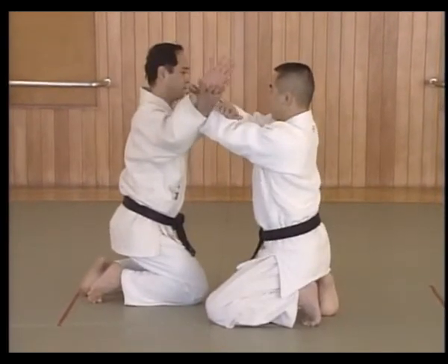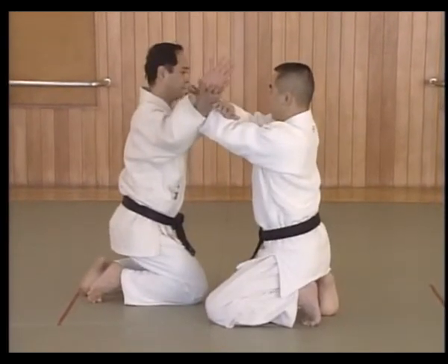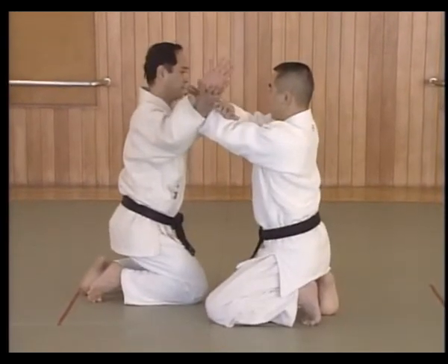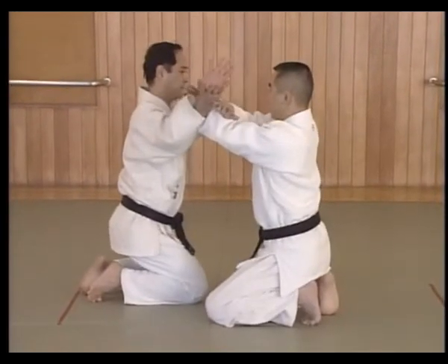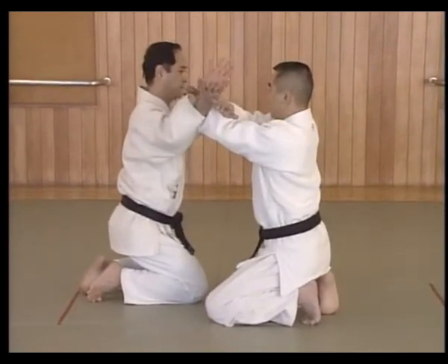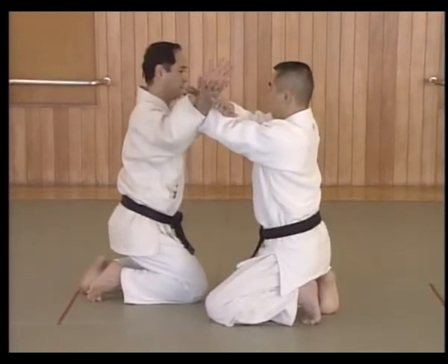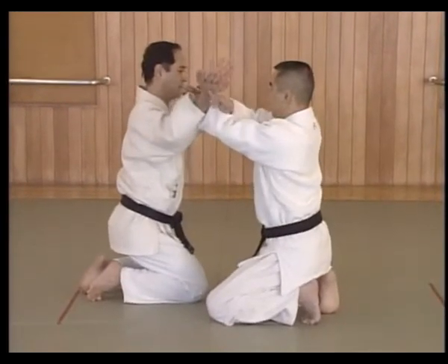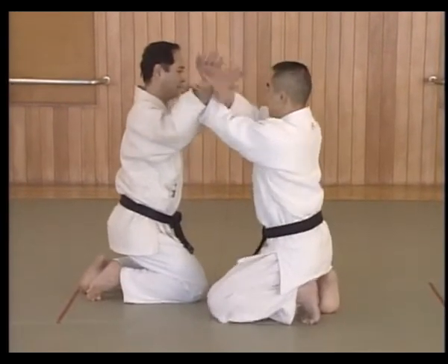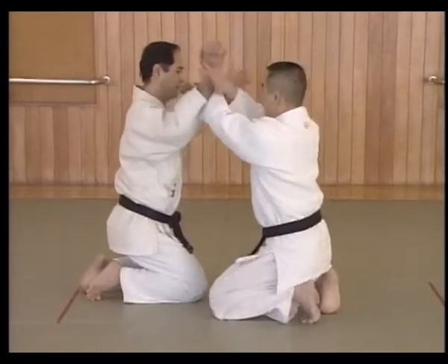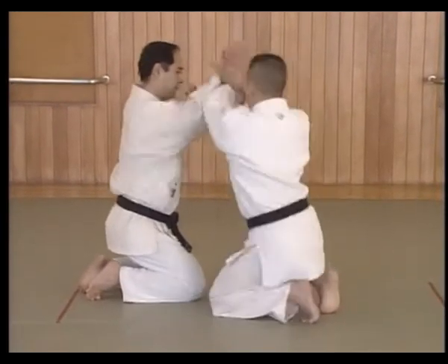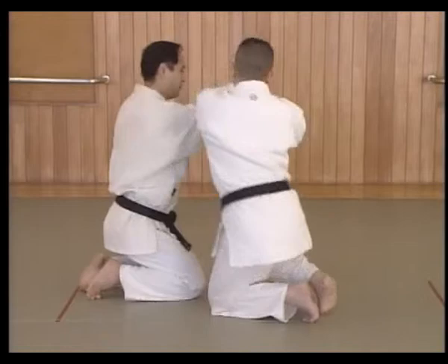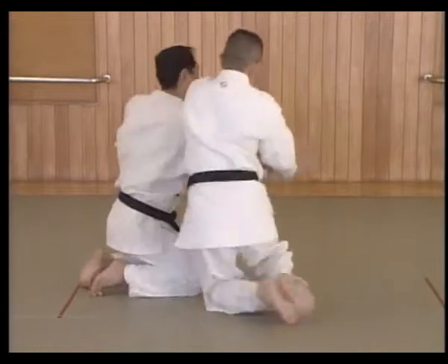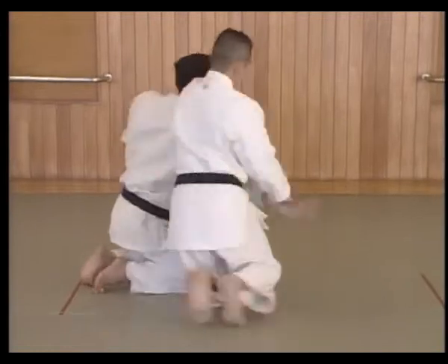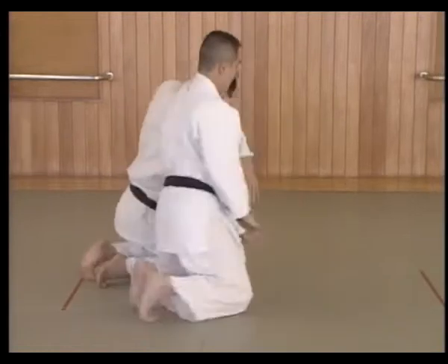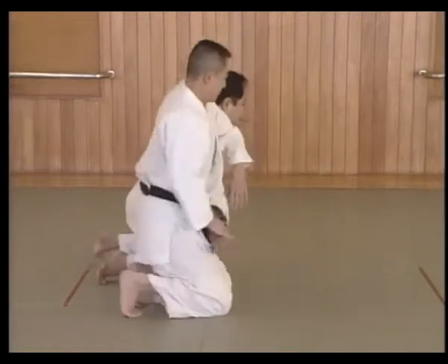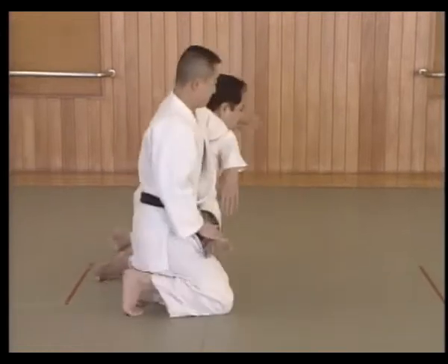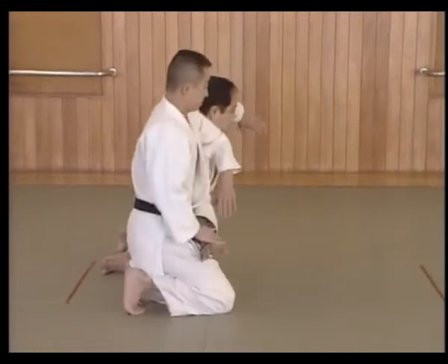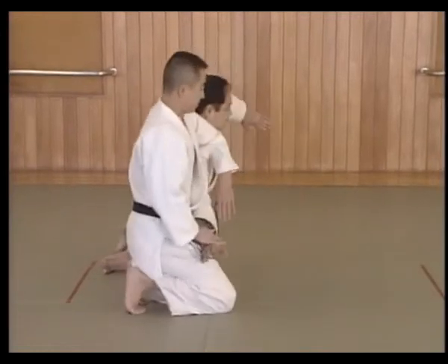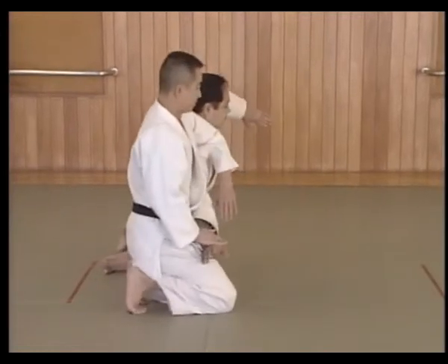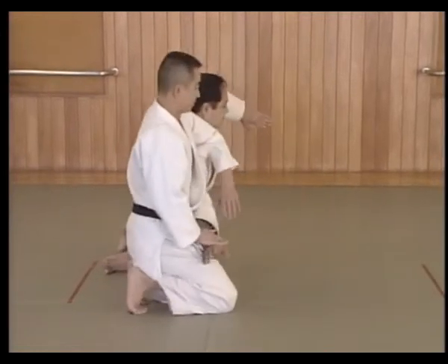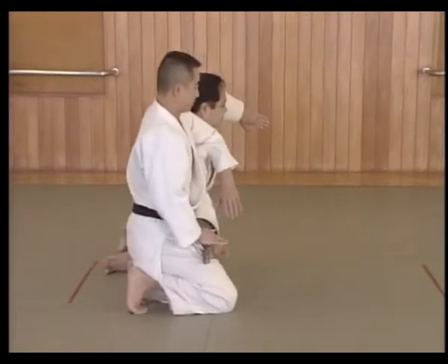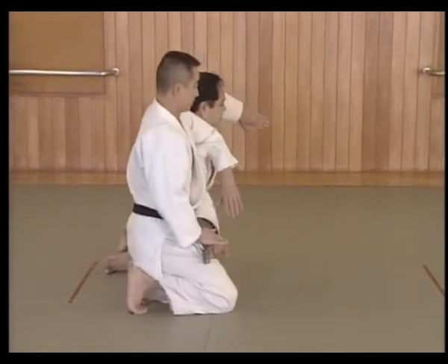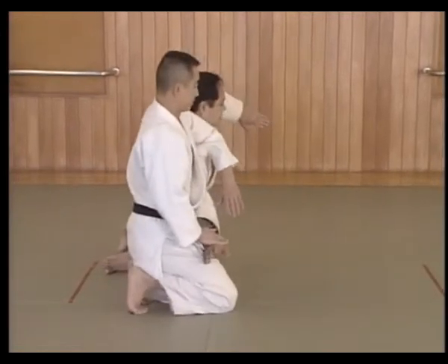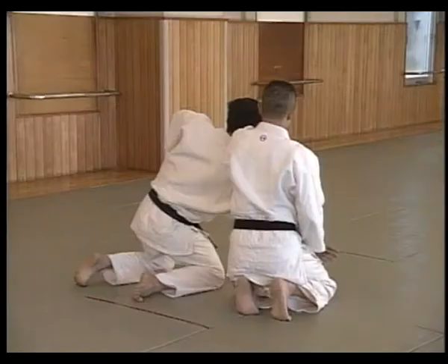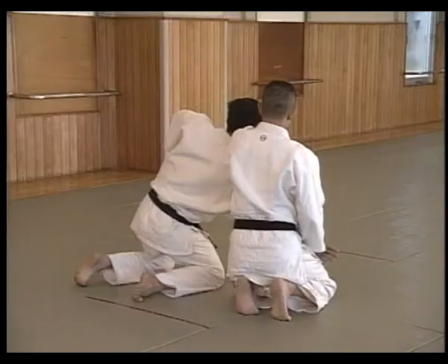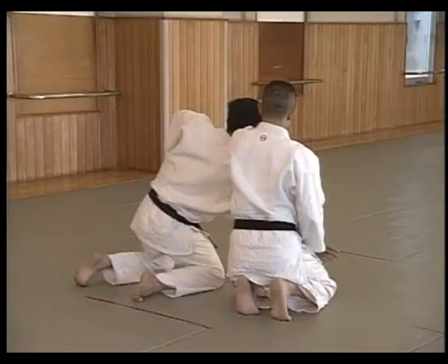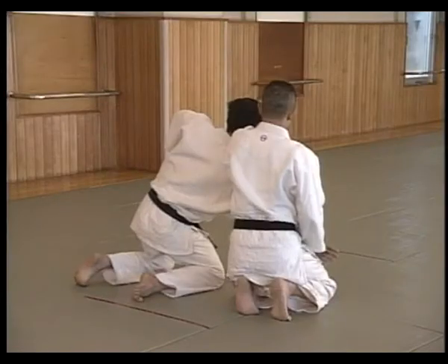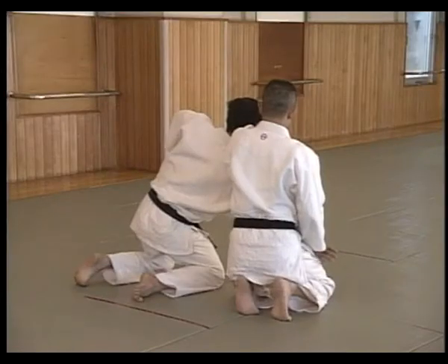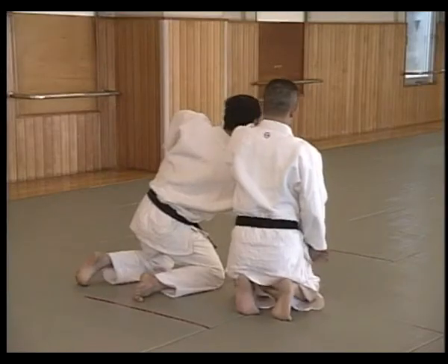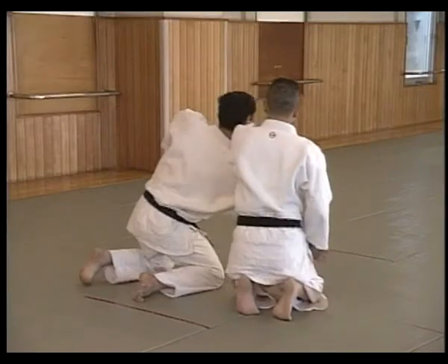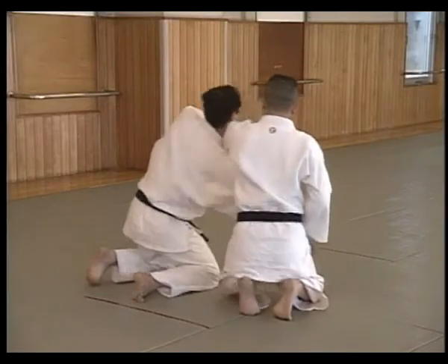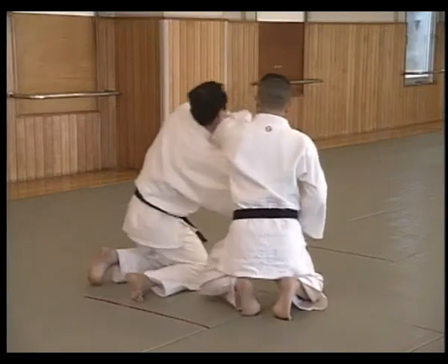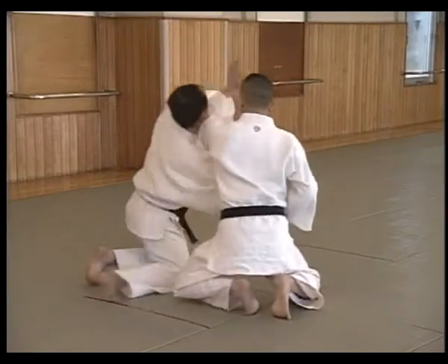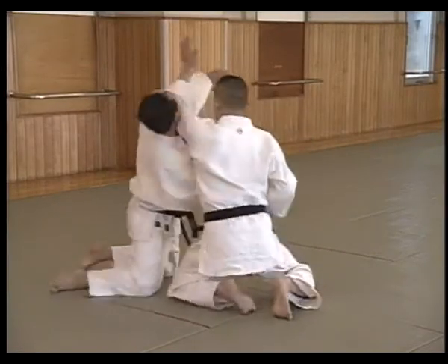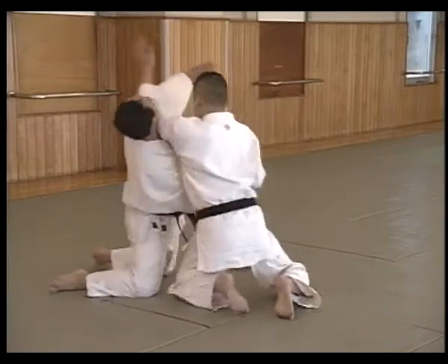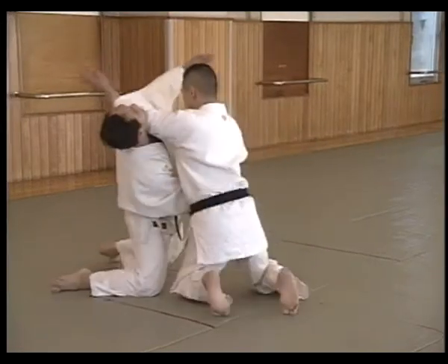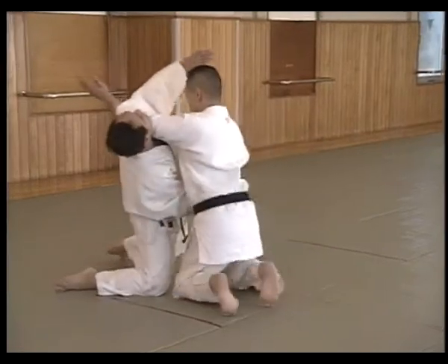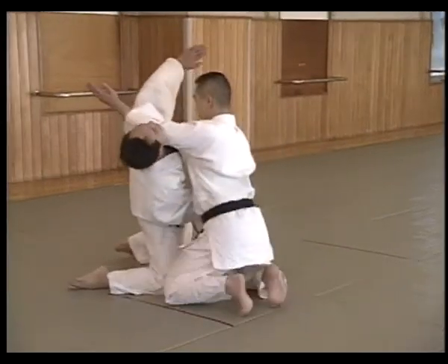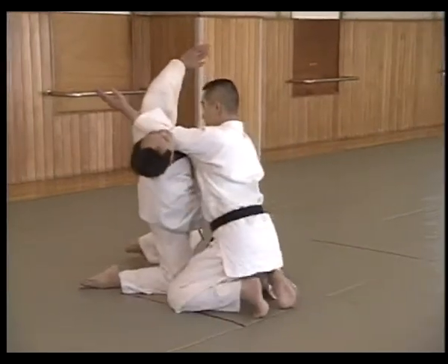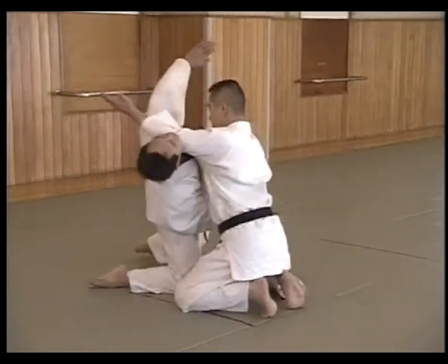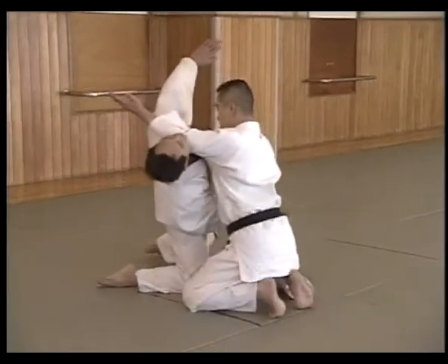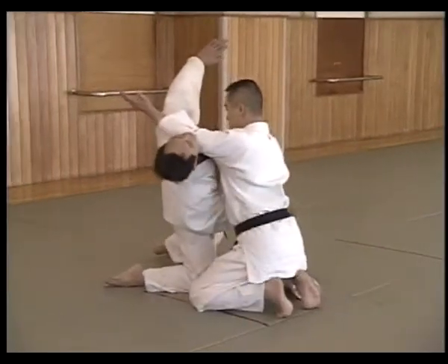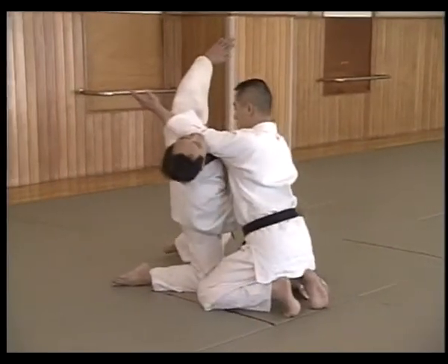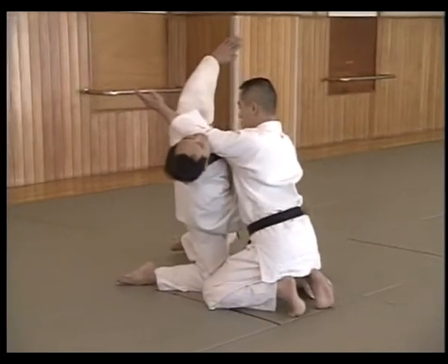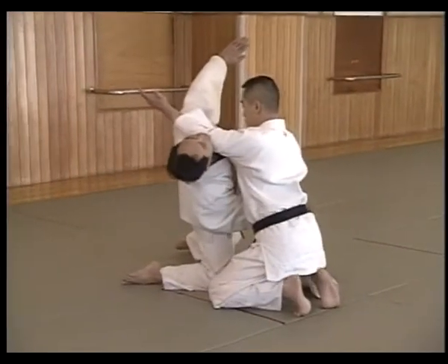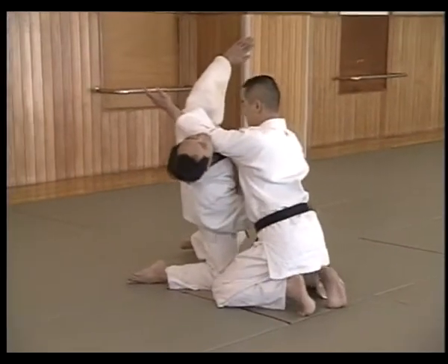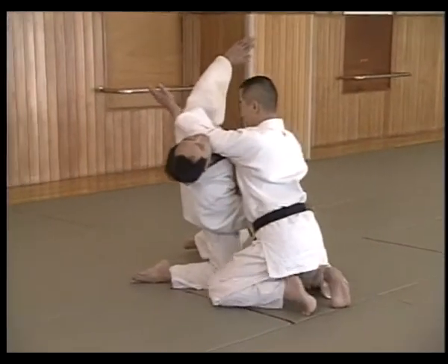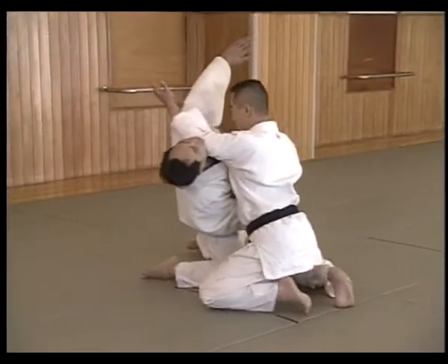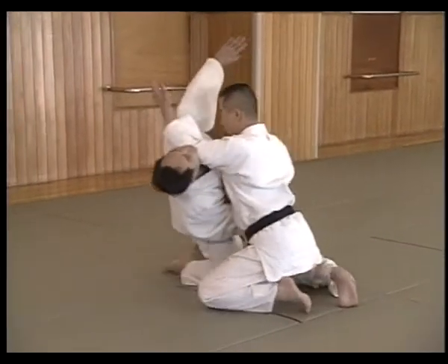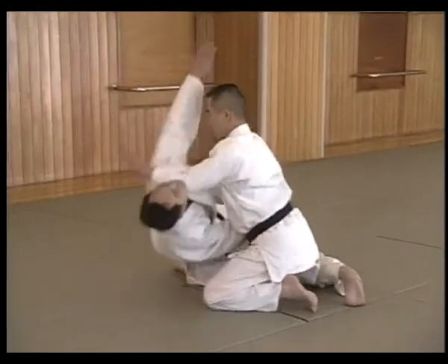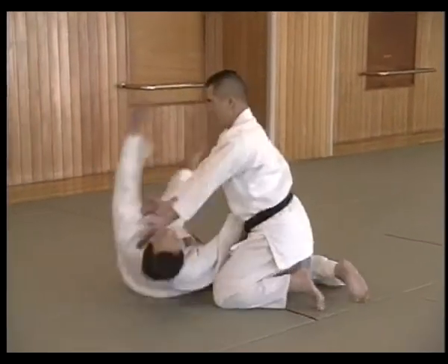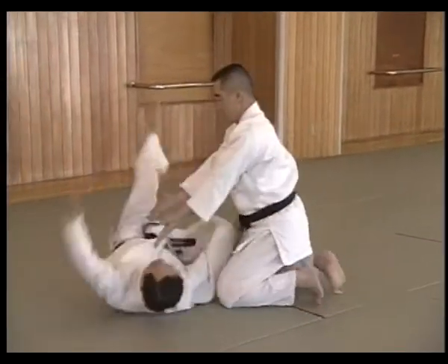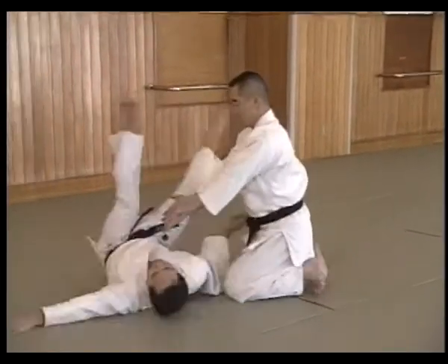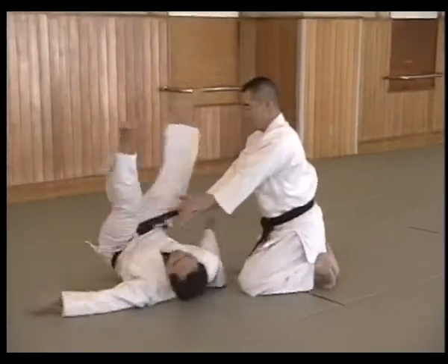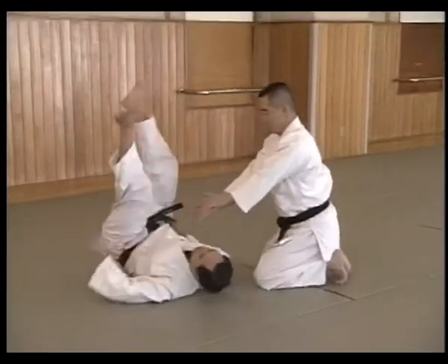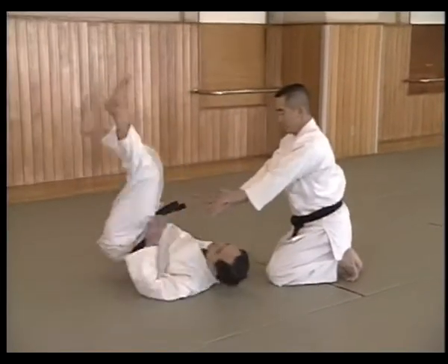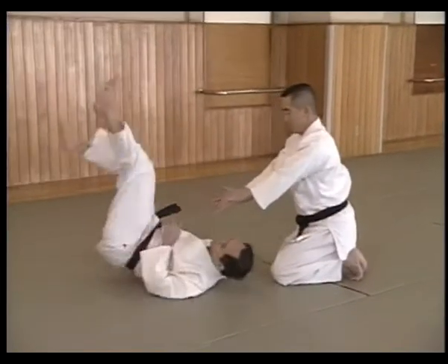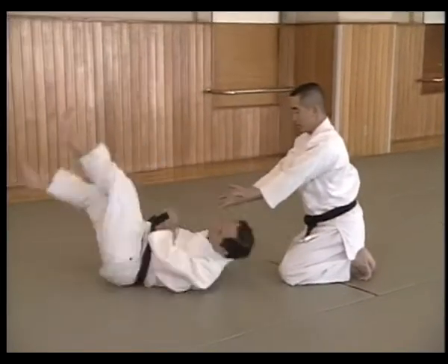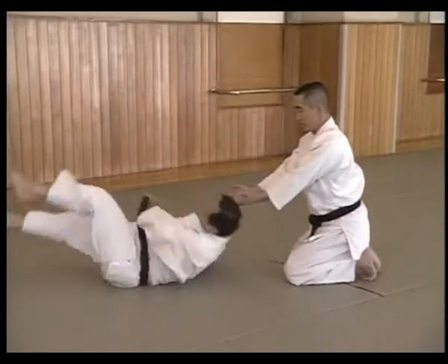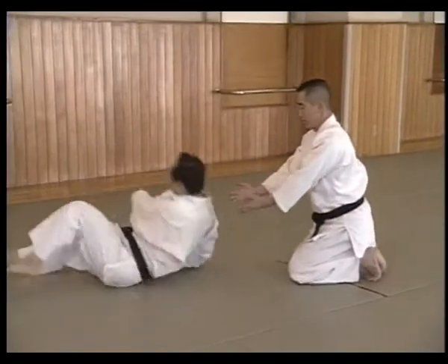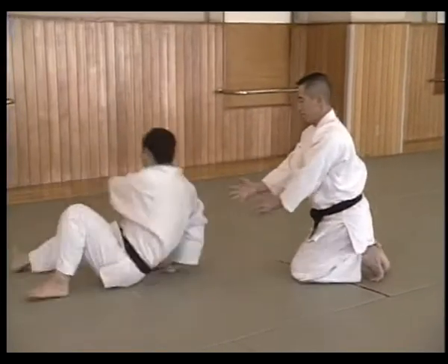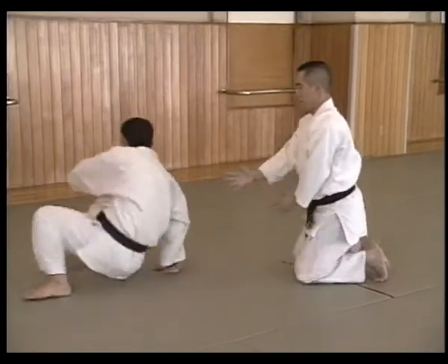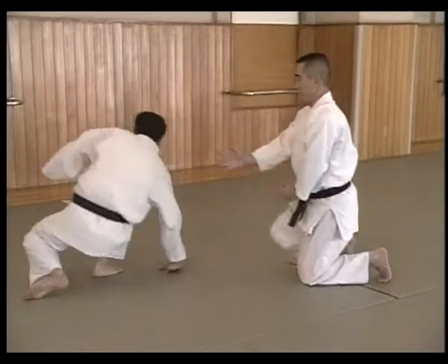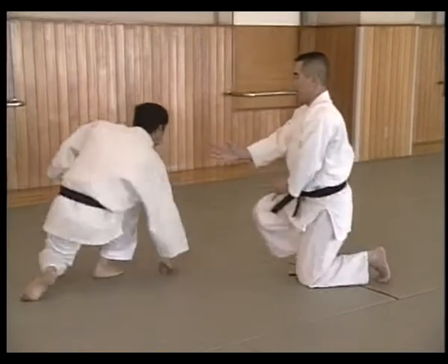Crosses the hand over, pivots on the left knee while Kare-nuke's arm down. Circles the left arm and the left knee forward, shuffles forward and throws Uke to the mat.